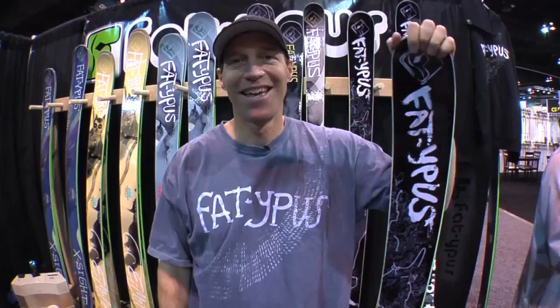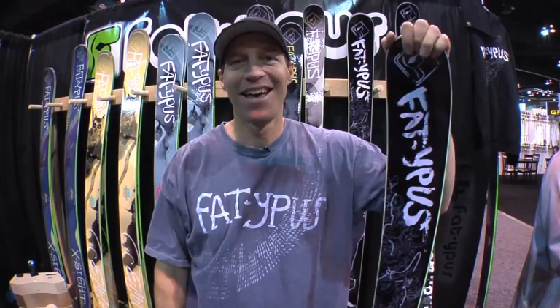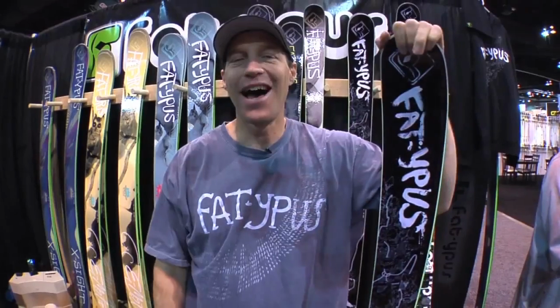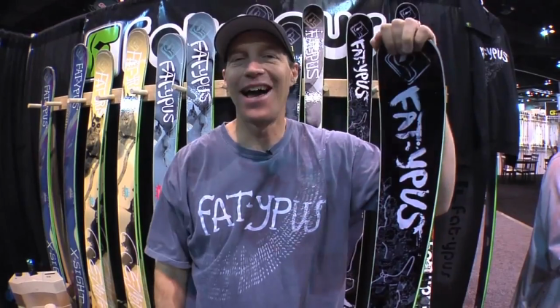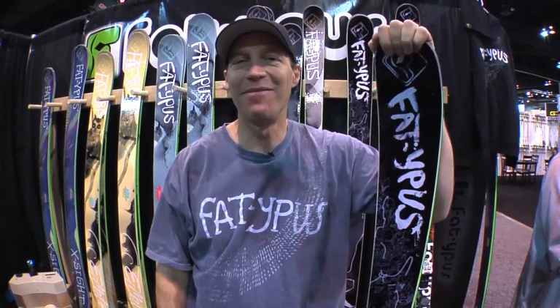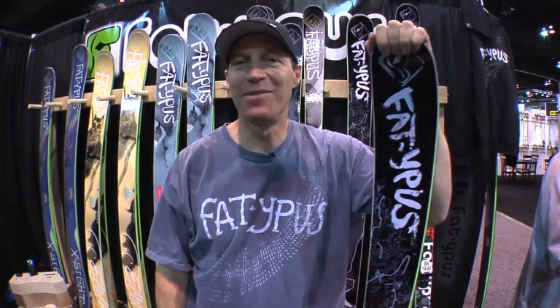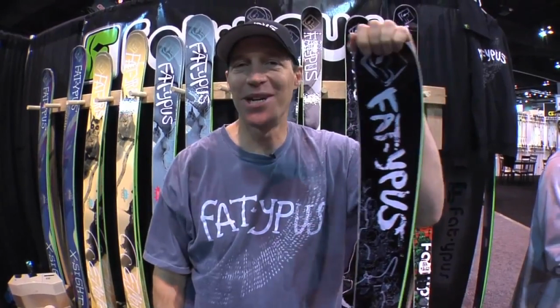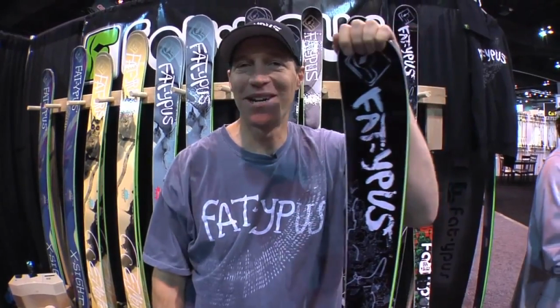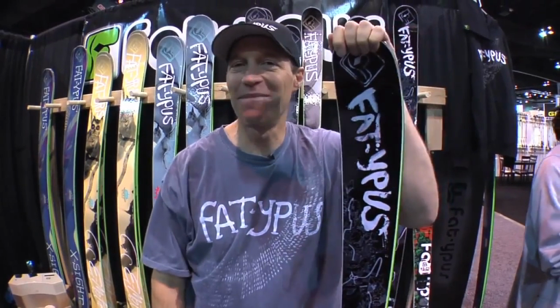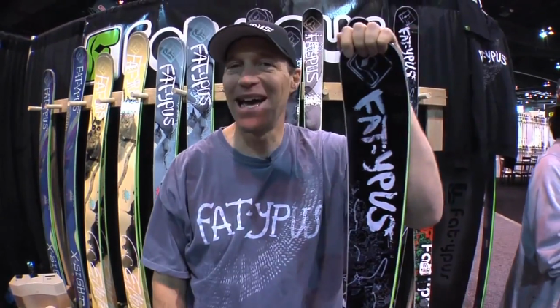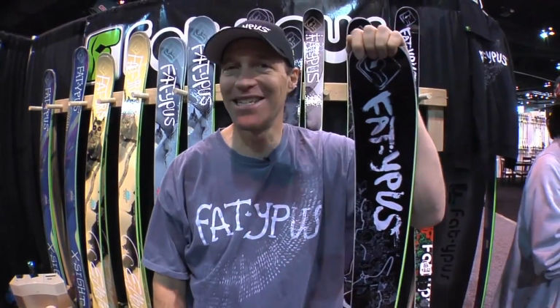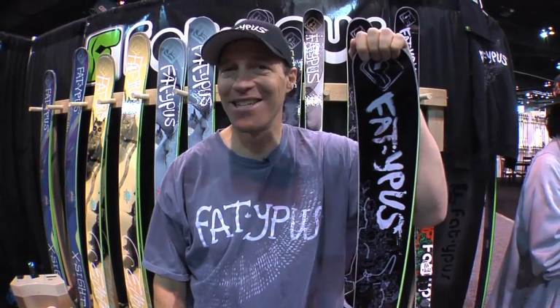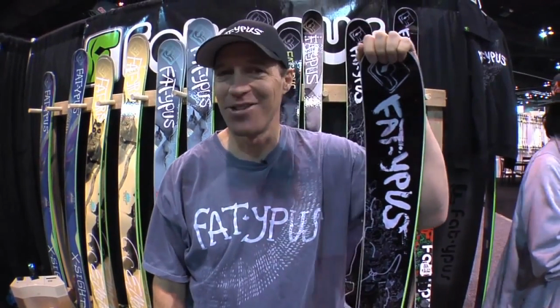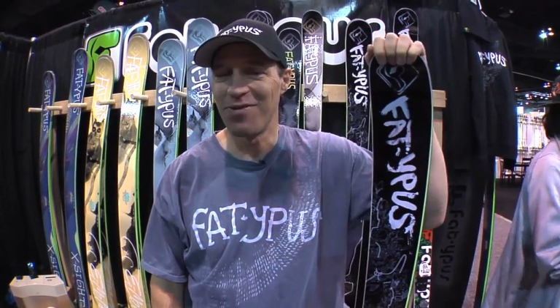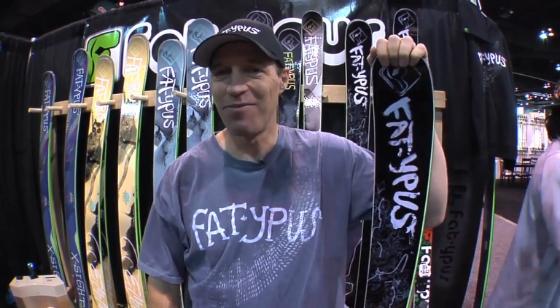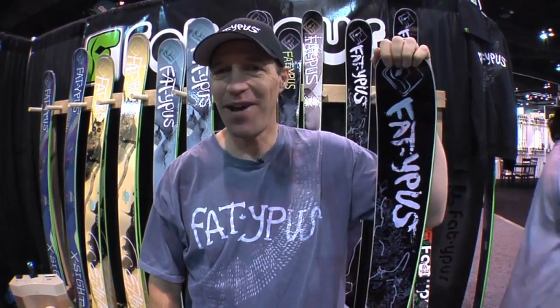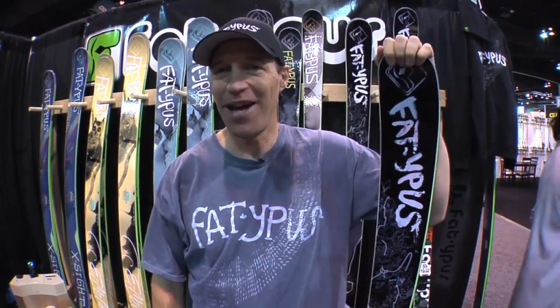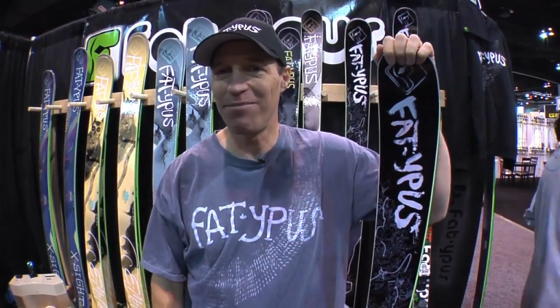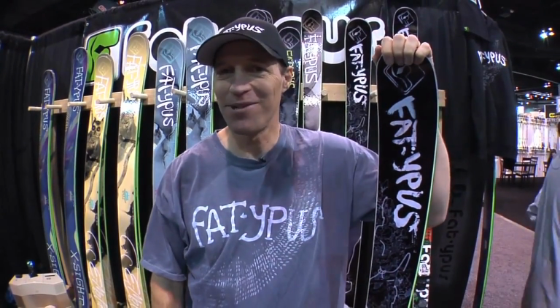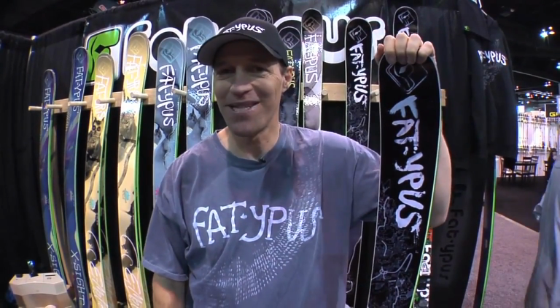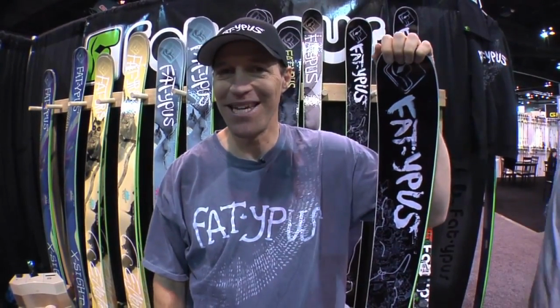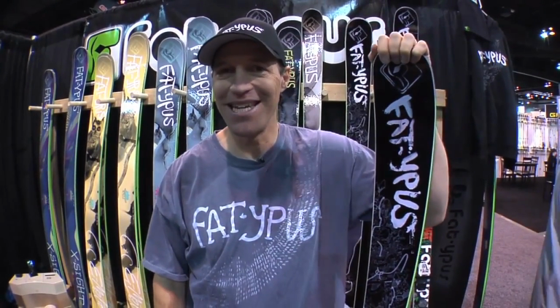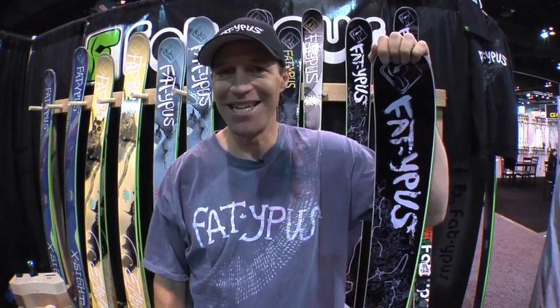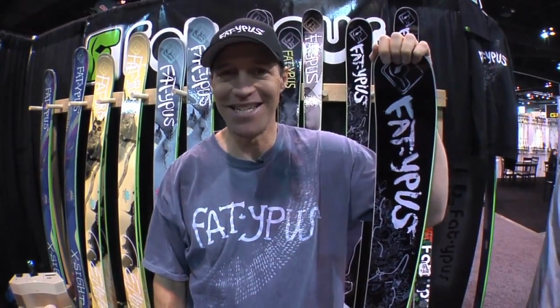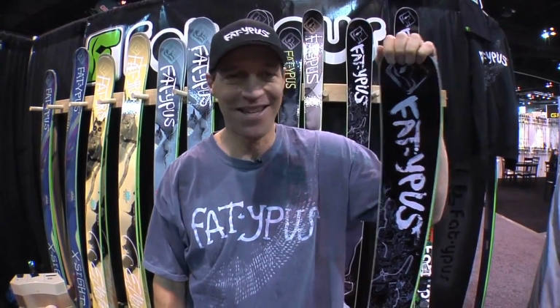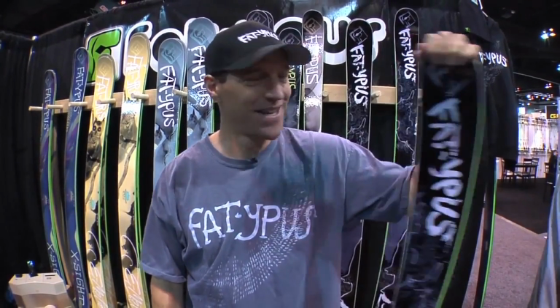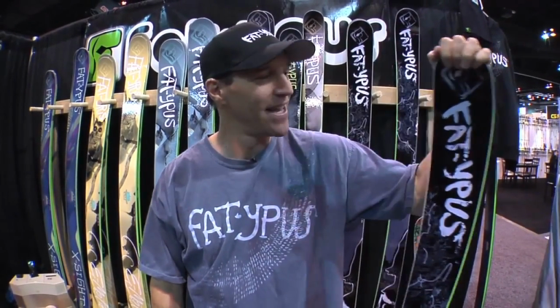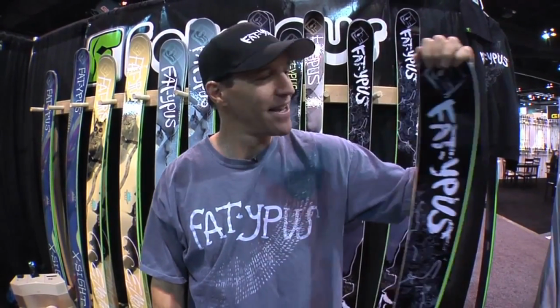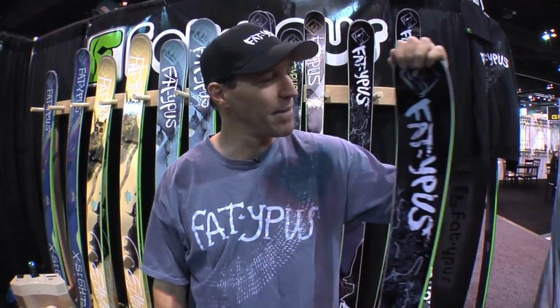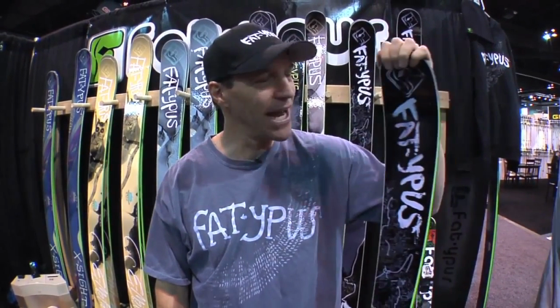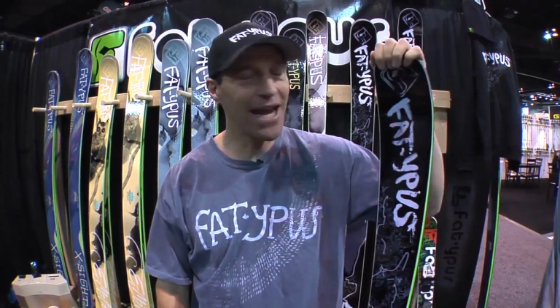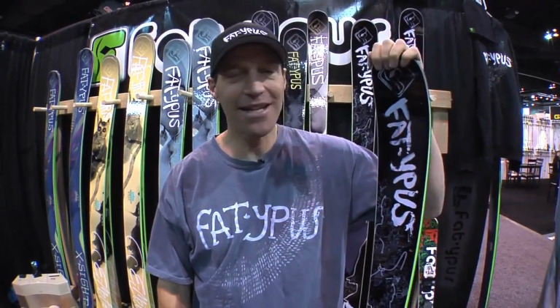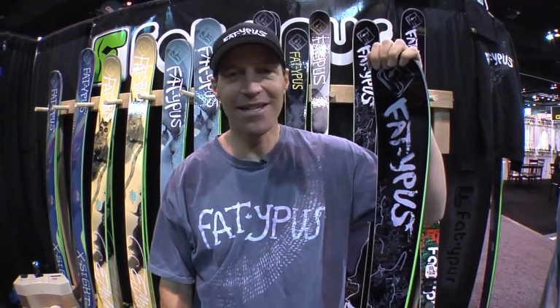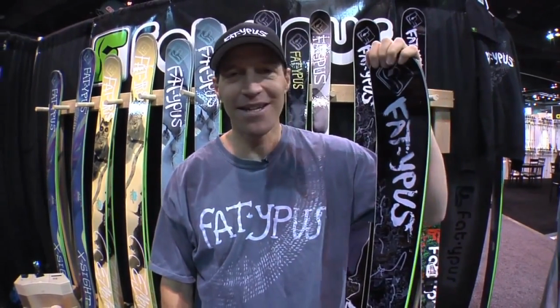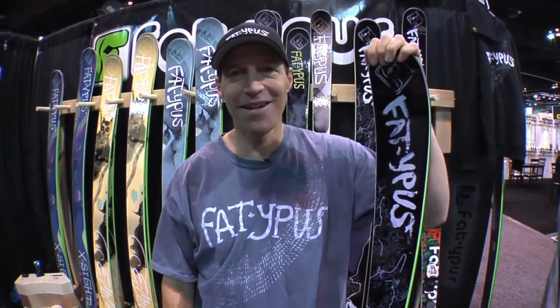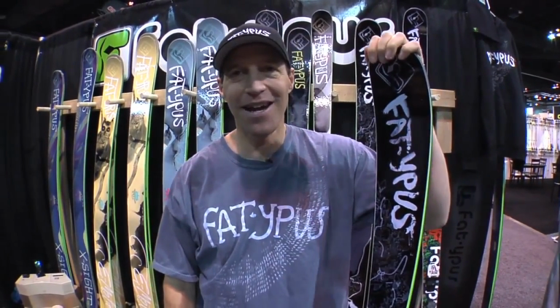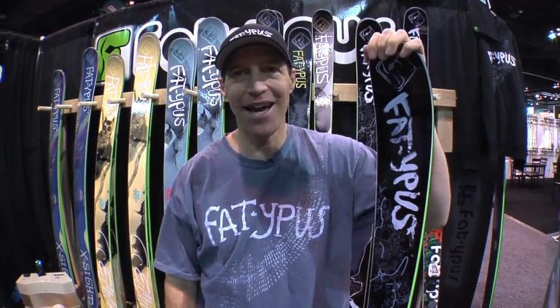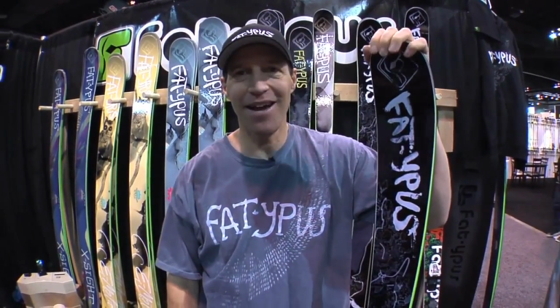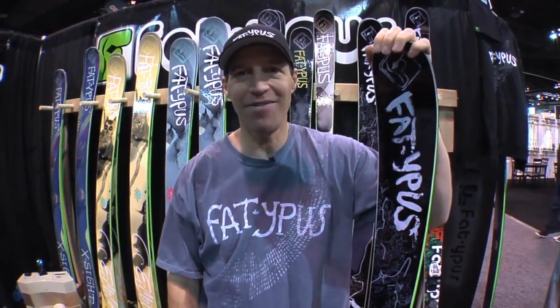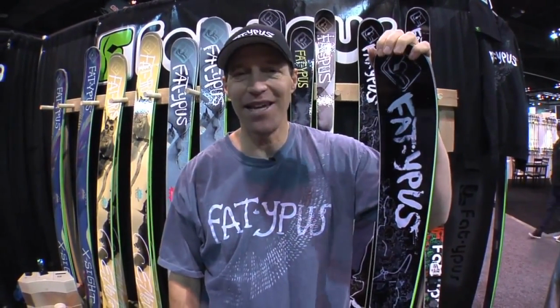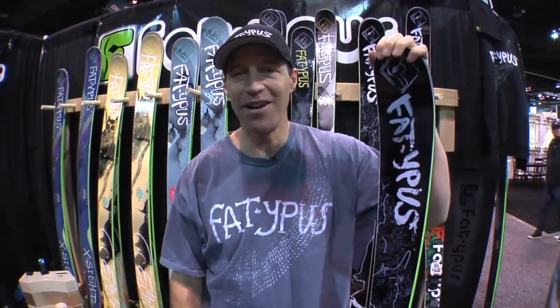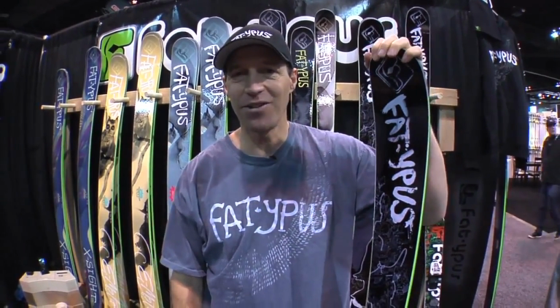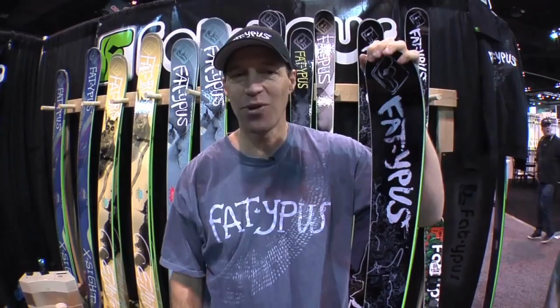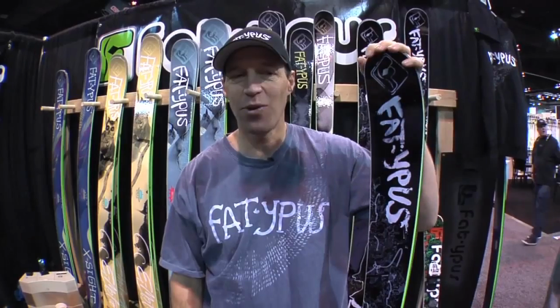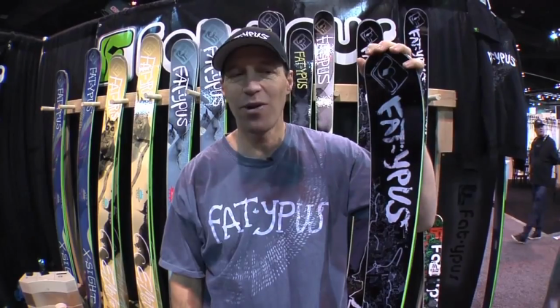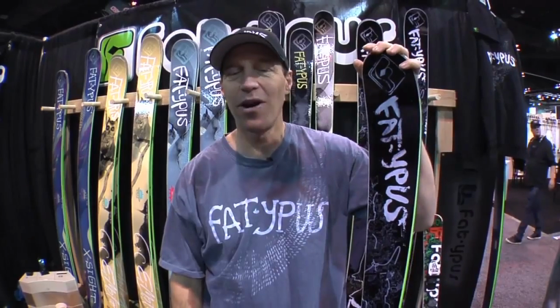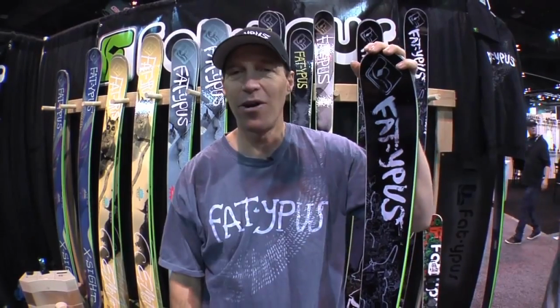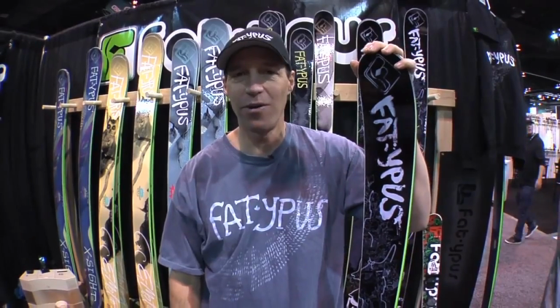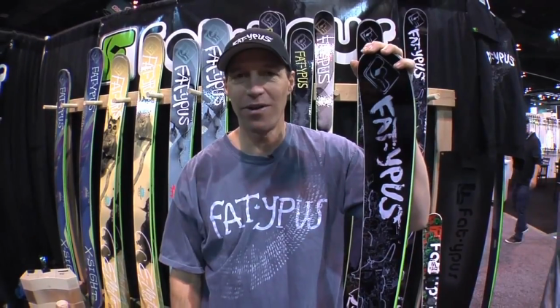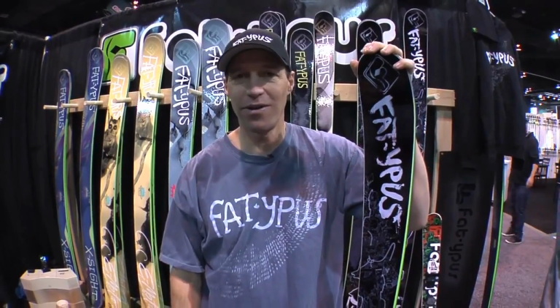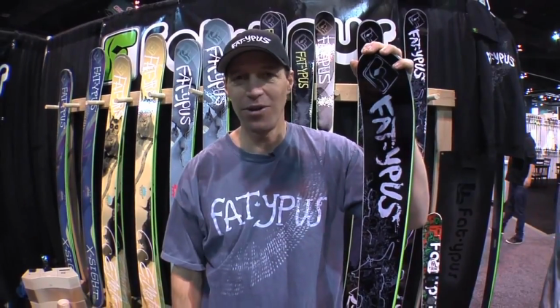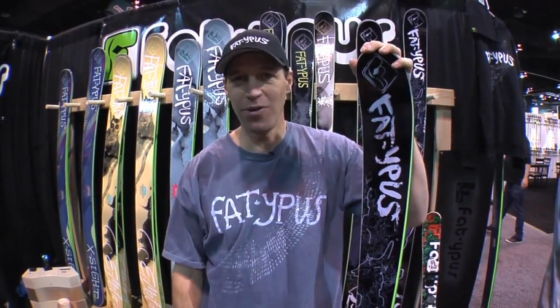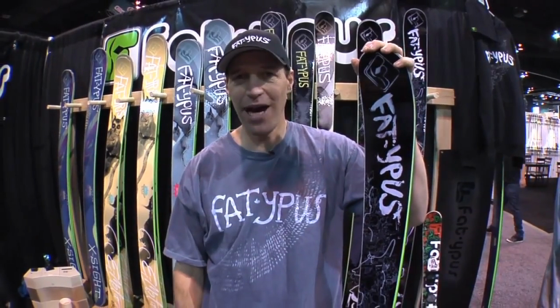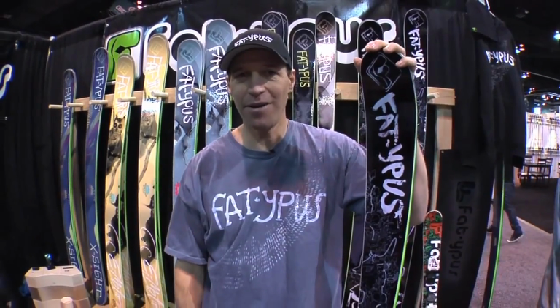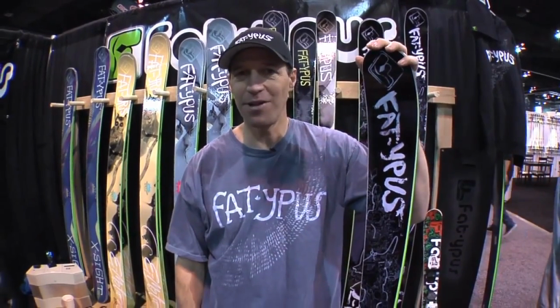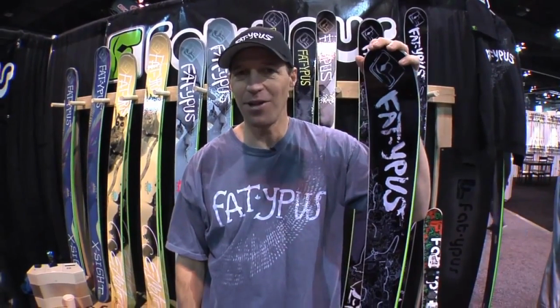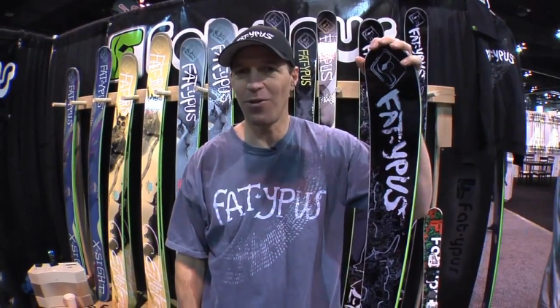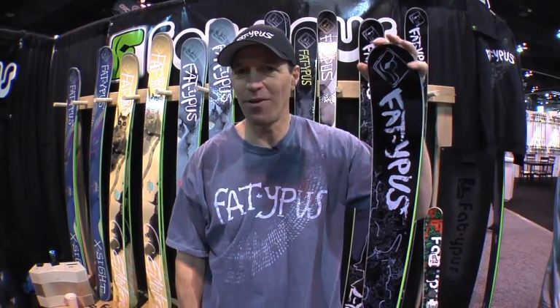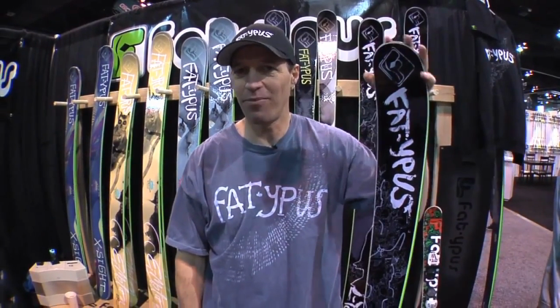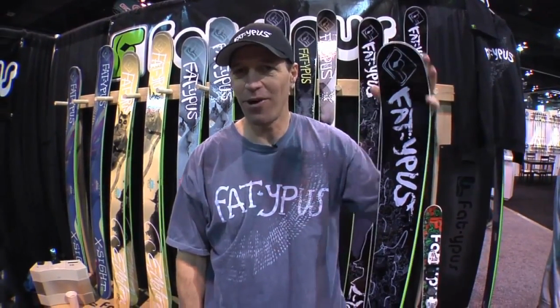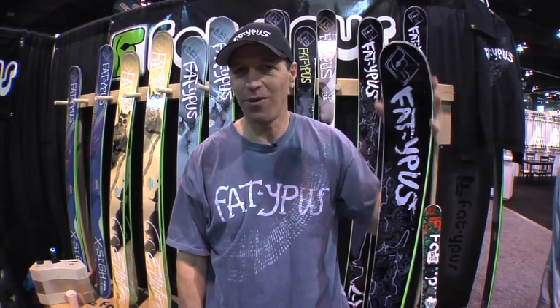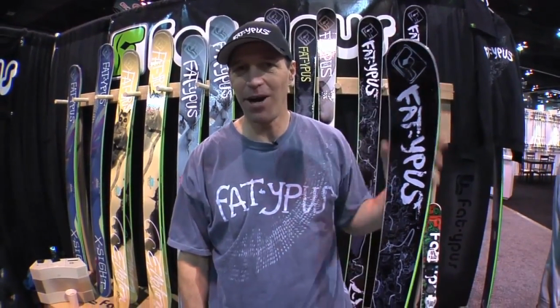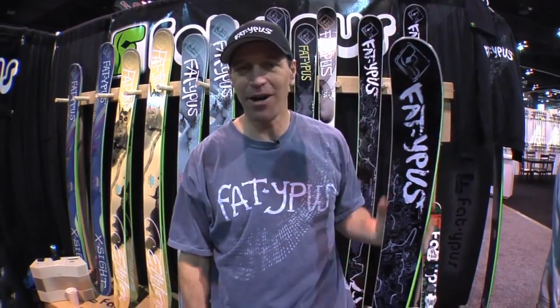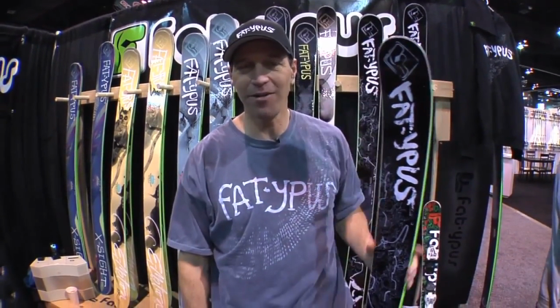Hi, I'm Jared Maslisch from Fatopus Skis. In my hands here I have the El Toro, the new Adam DeLoren Pro model.